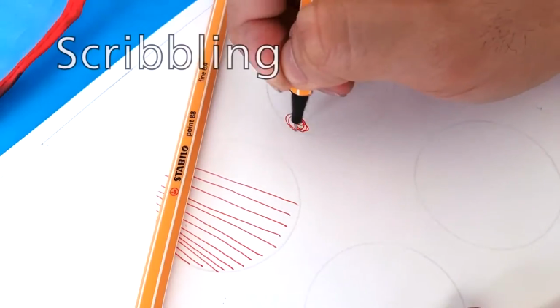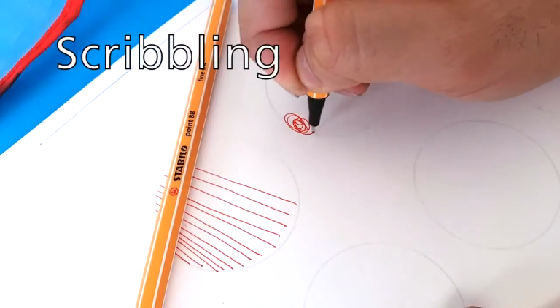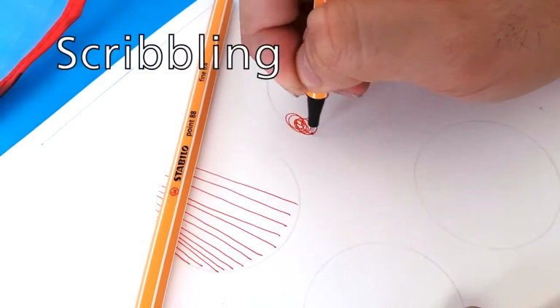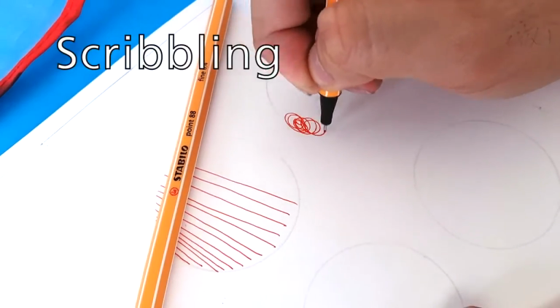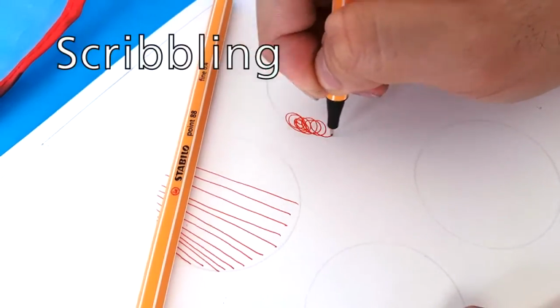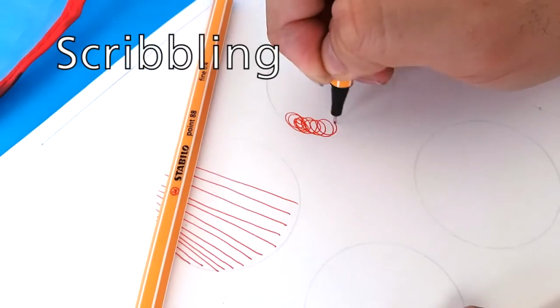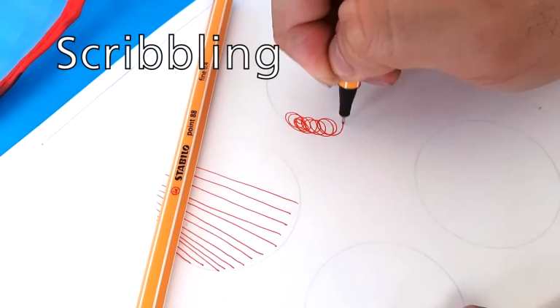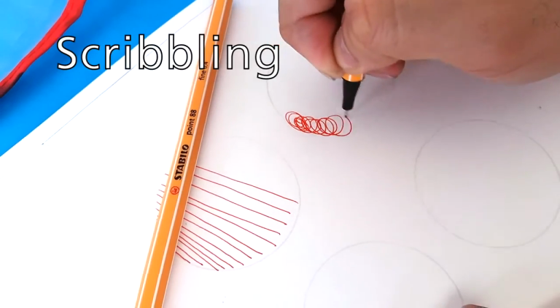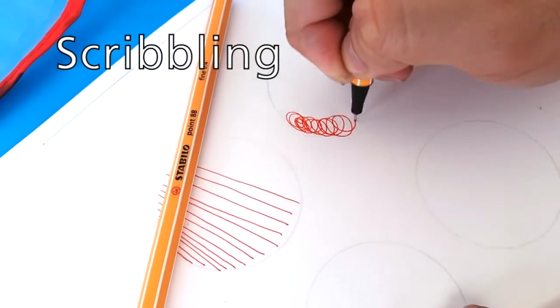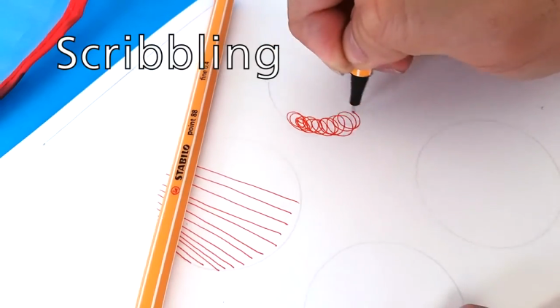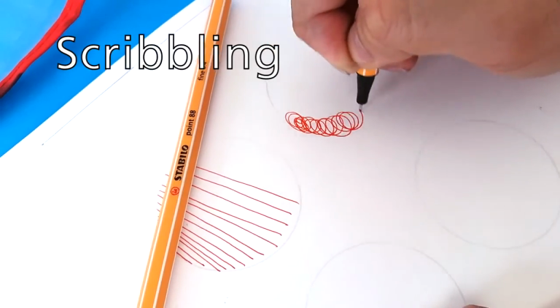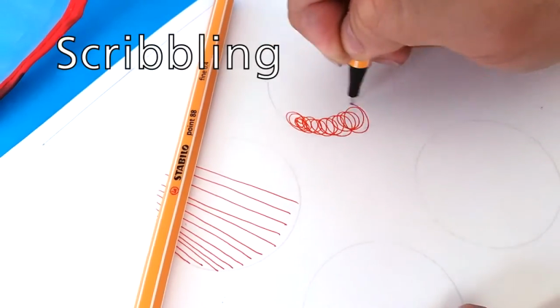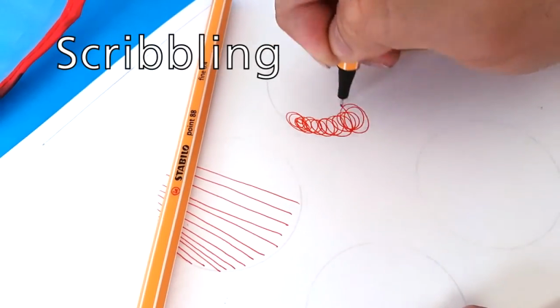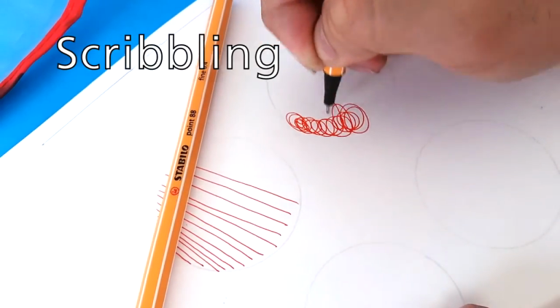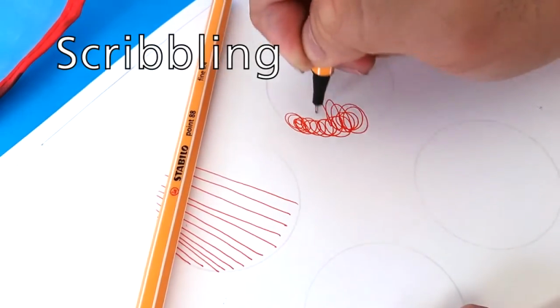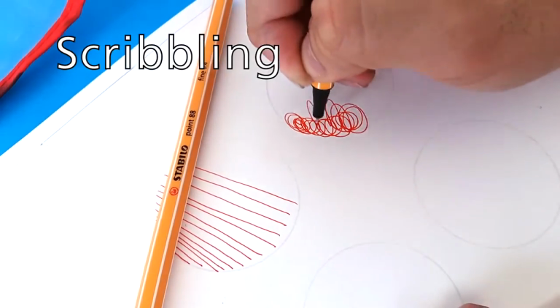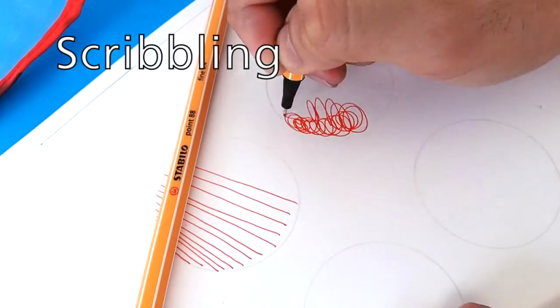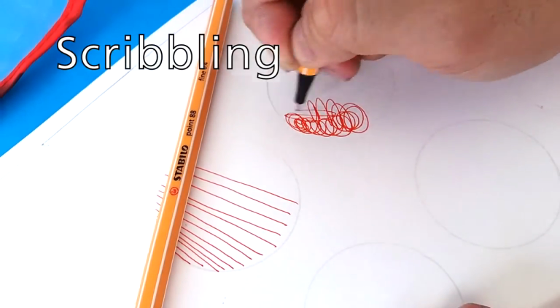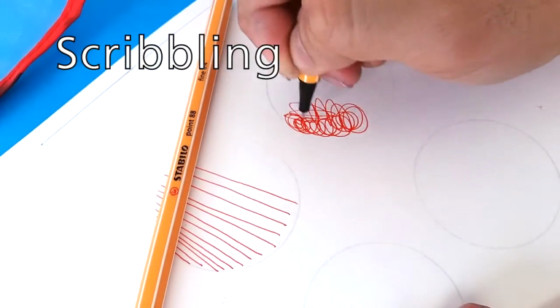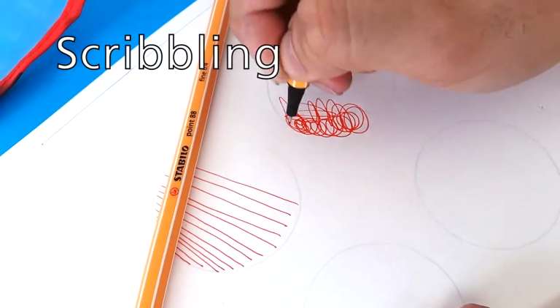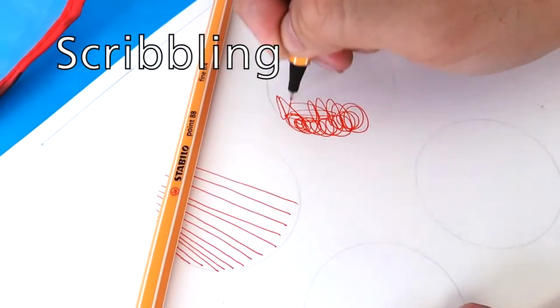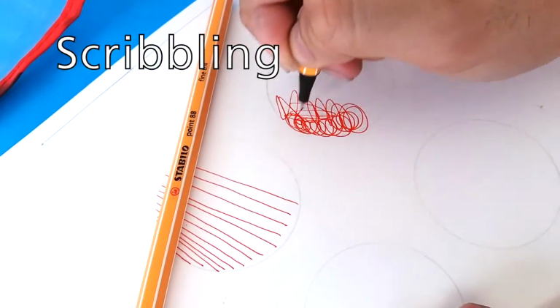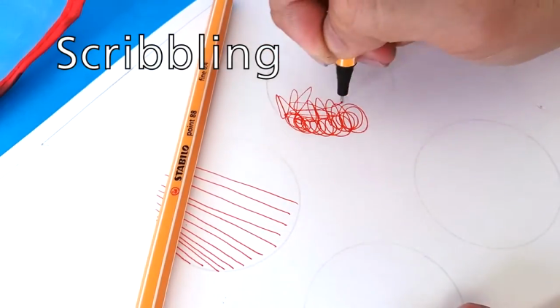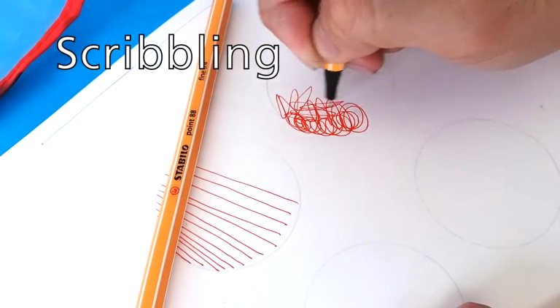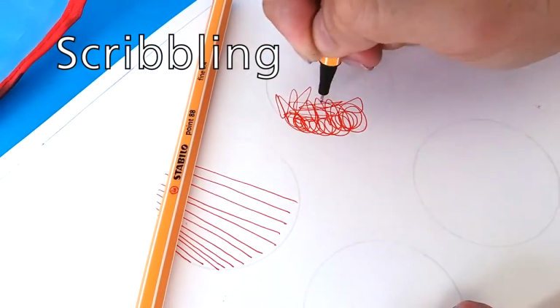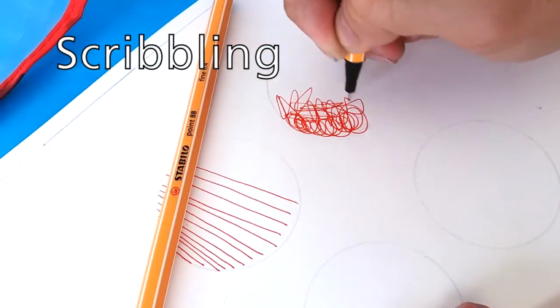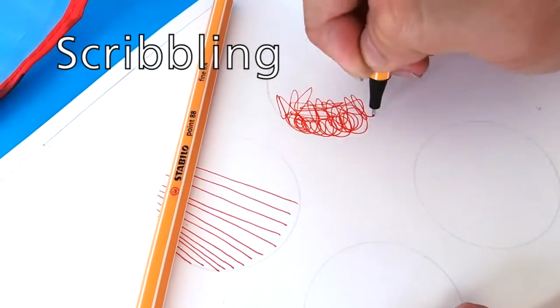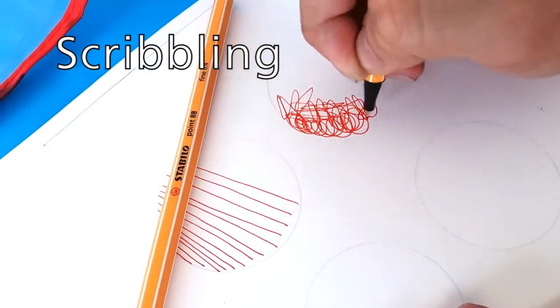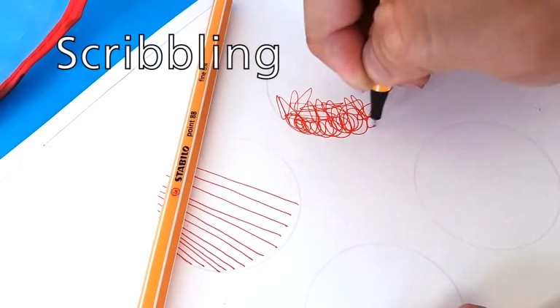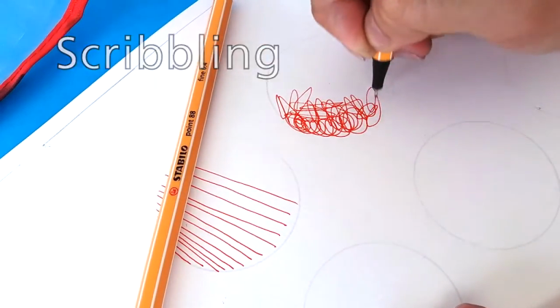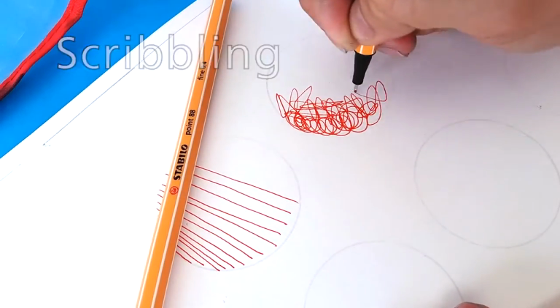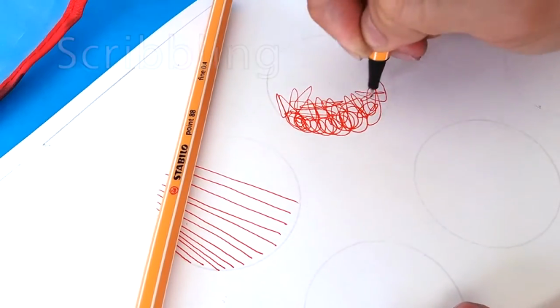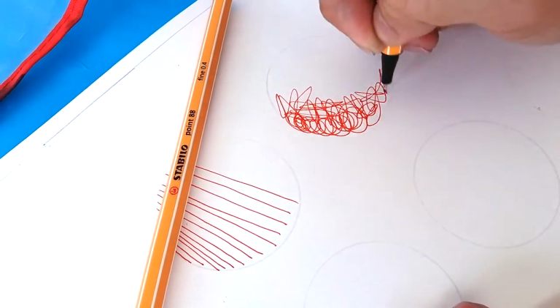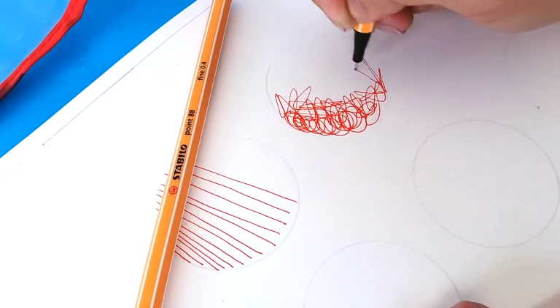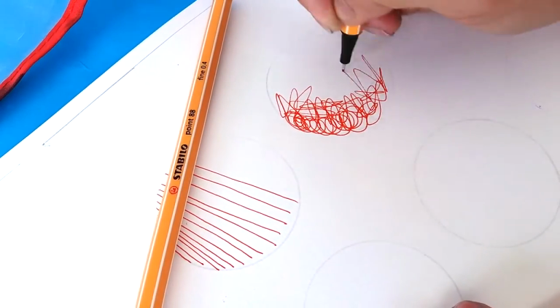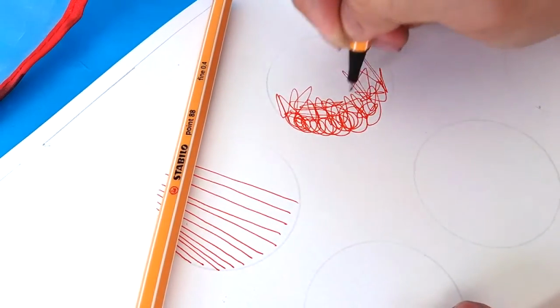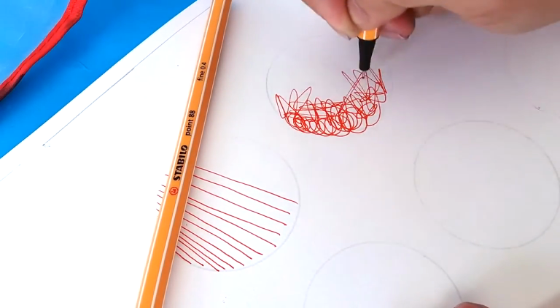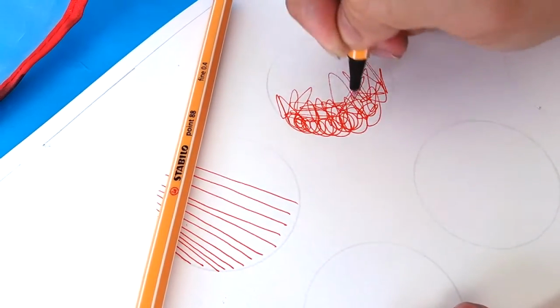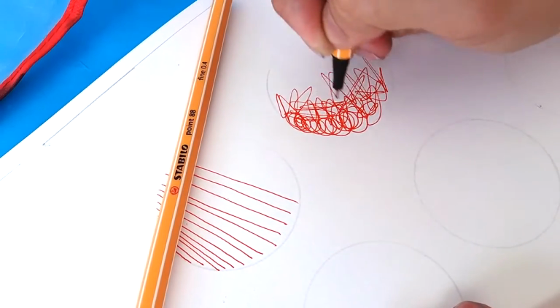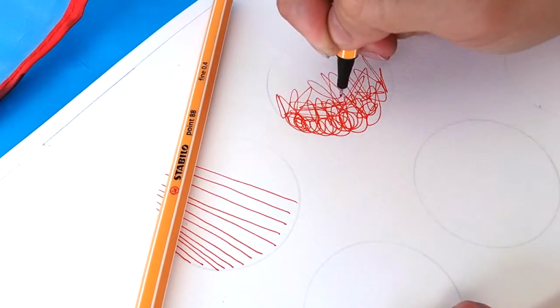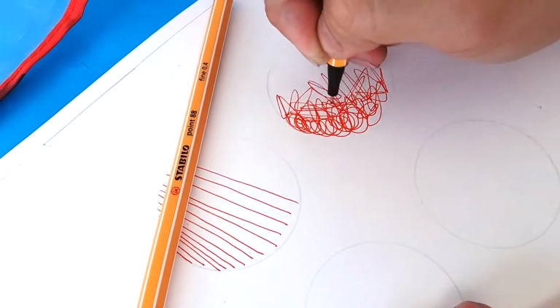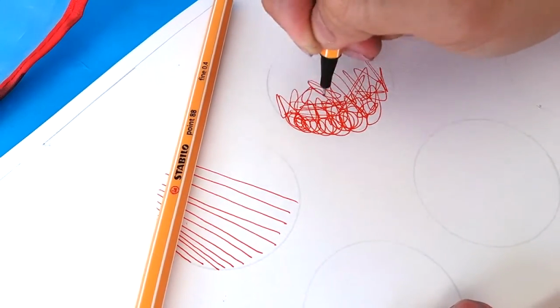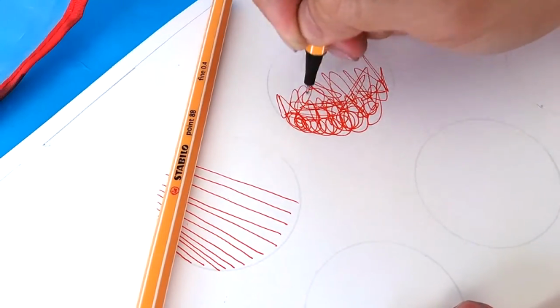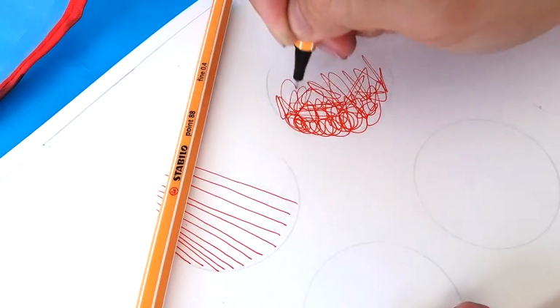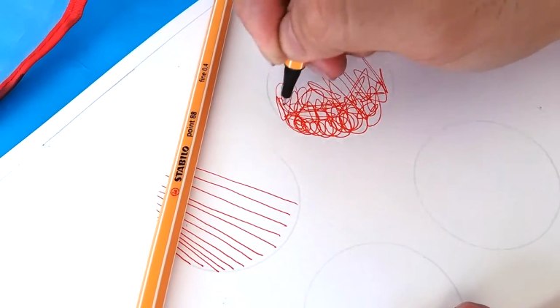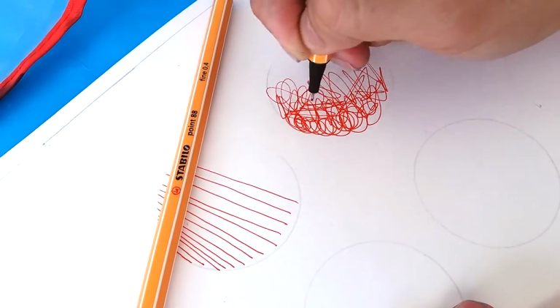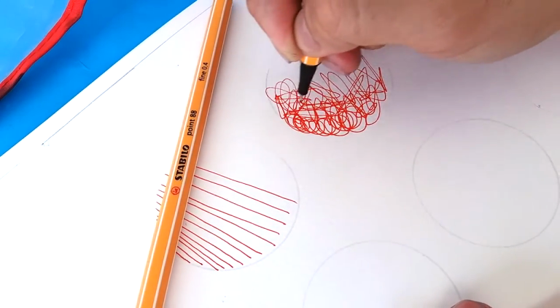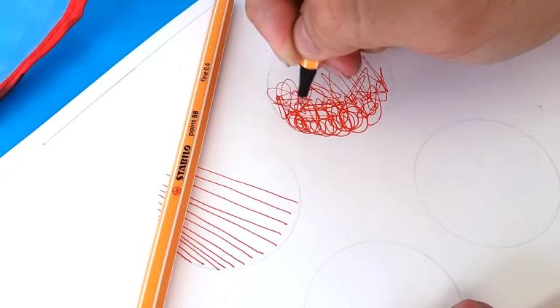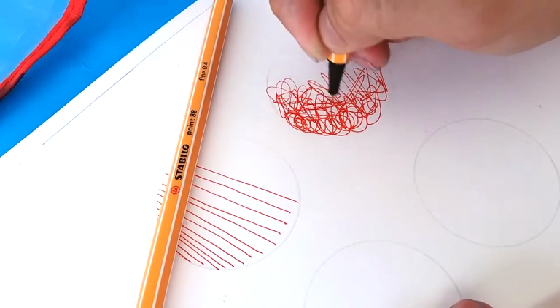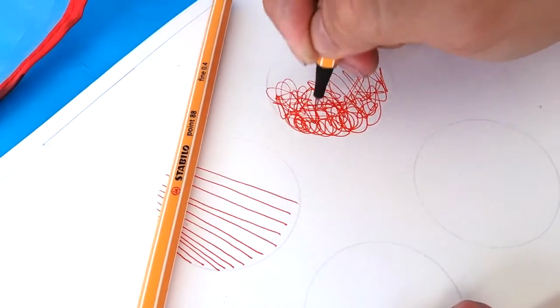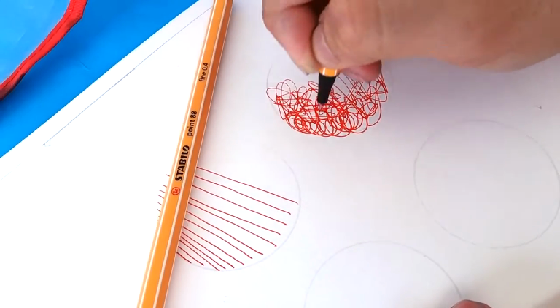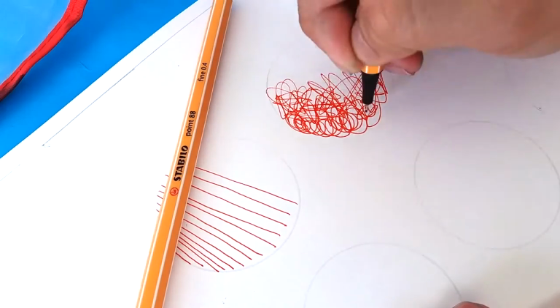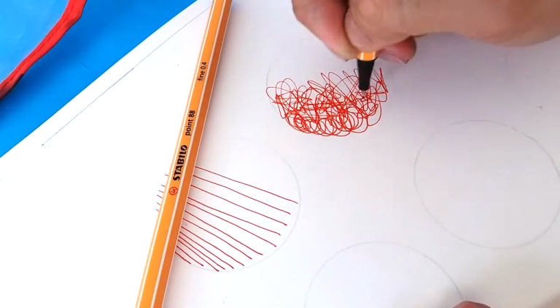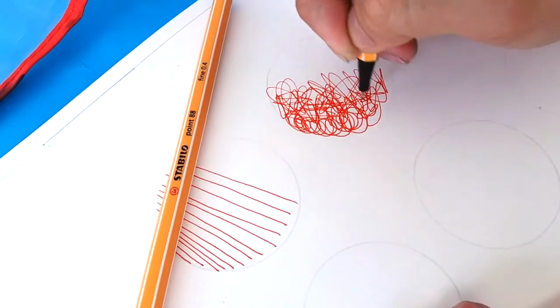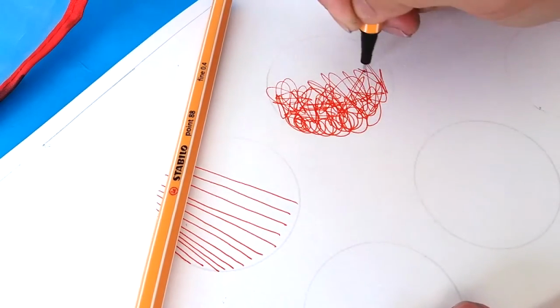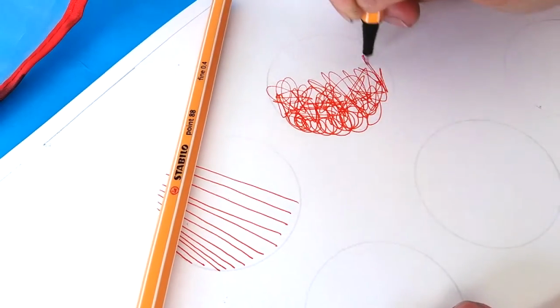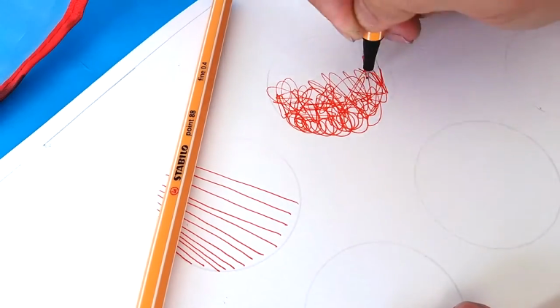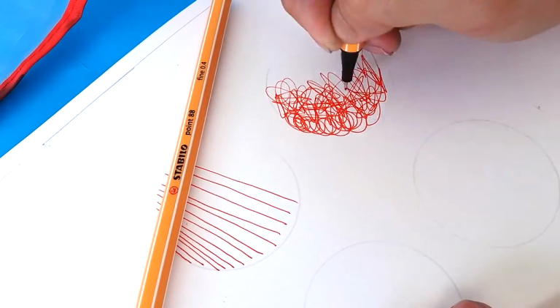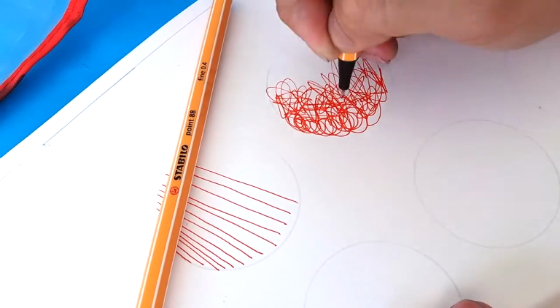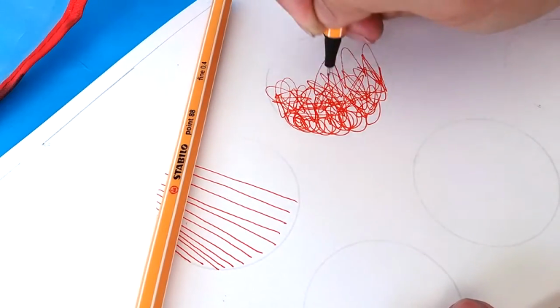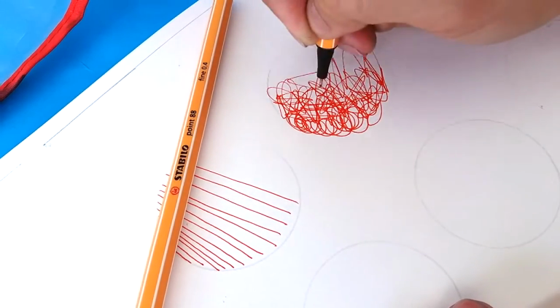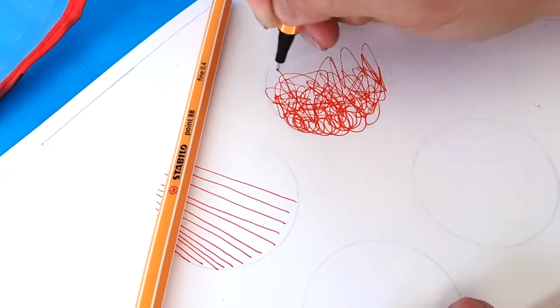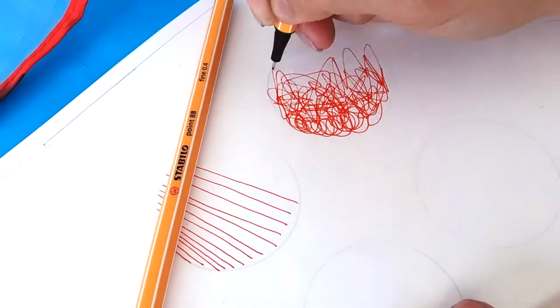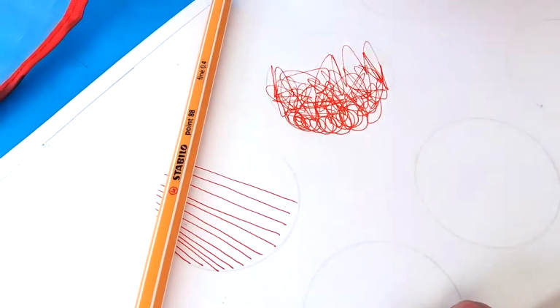Loosely scribble to create texture or depth. The more that the squiggles overlap, the darker they will appear.